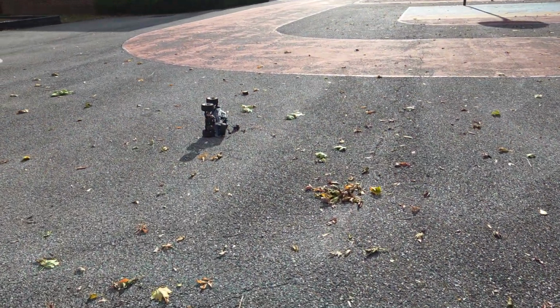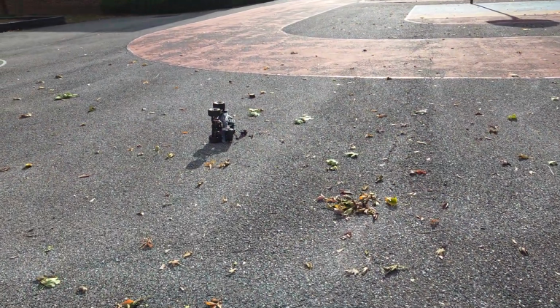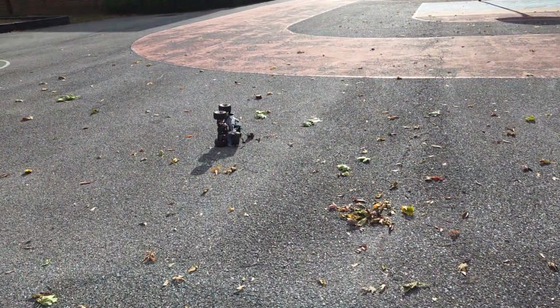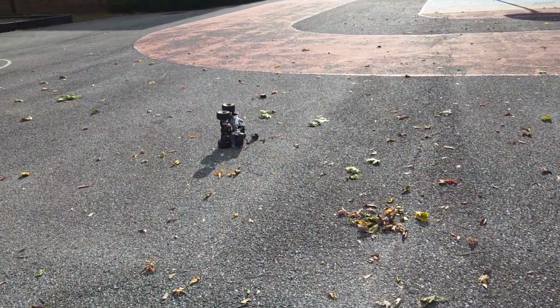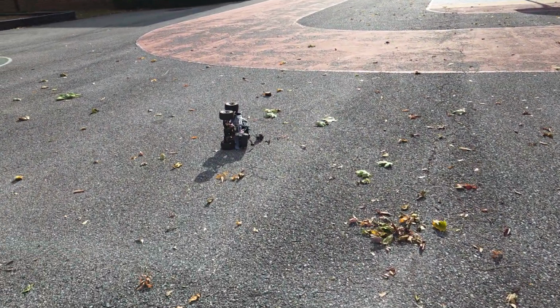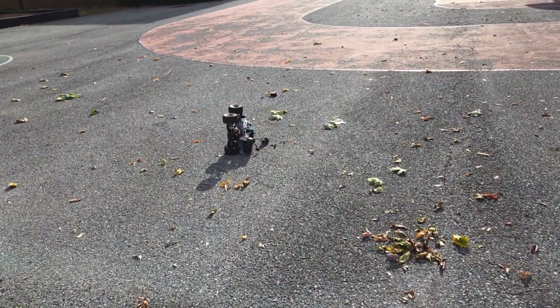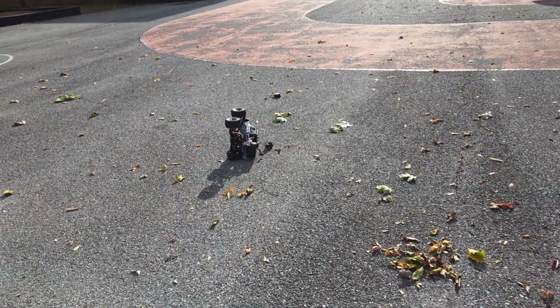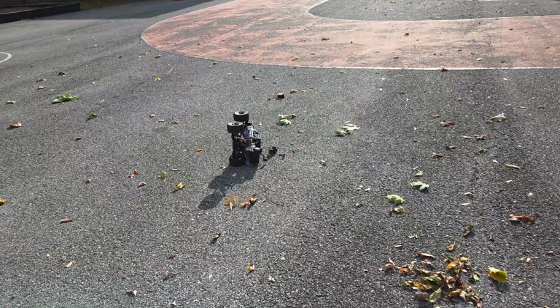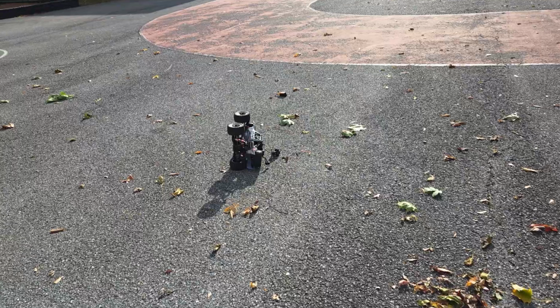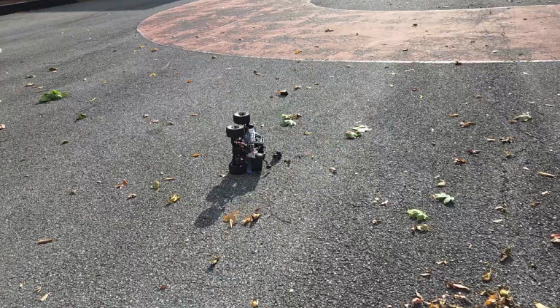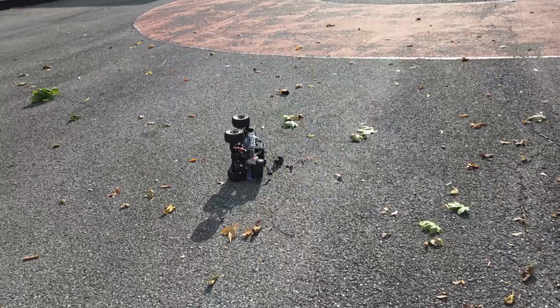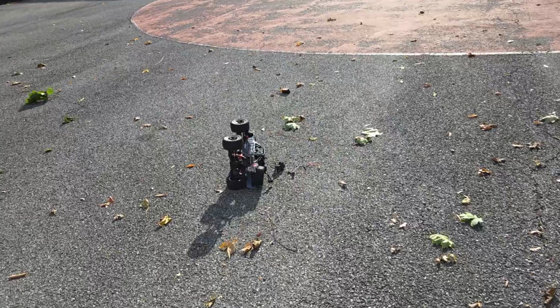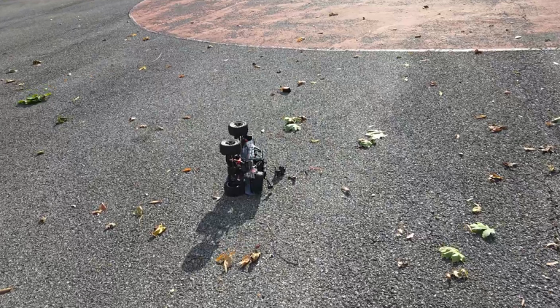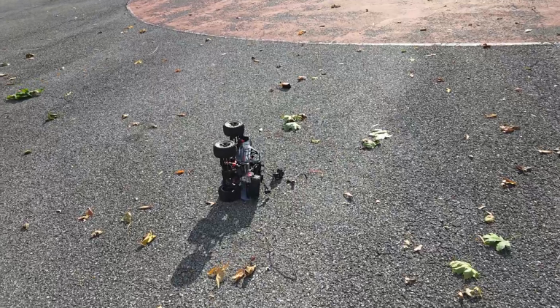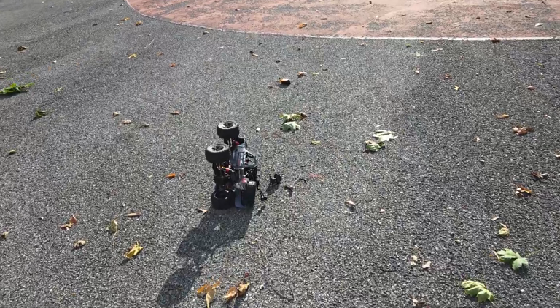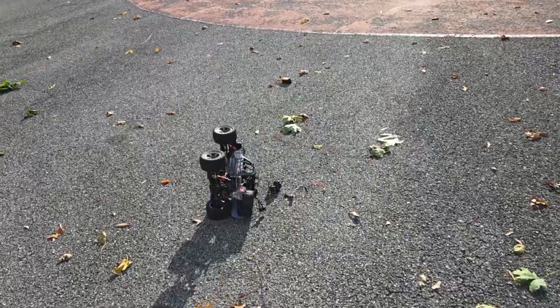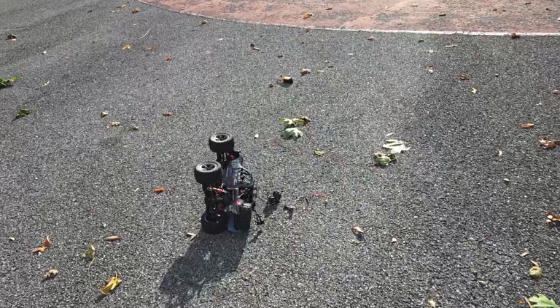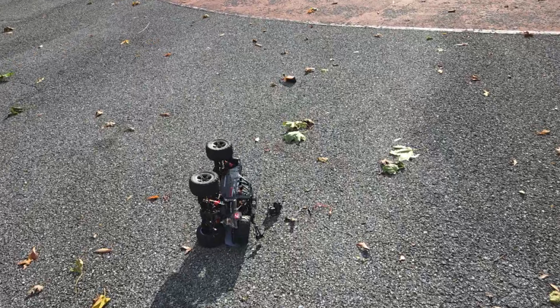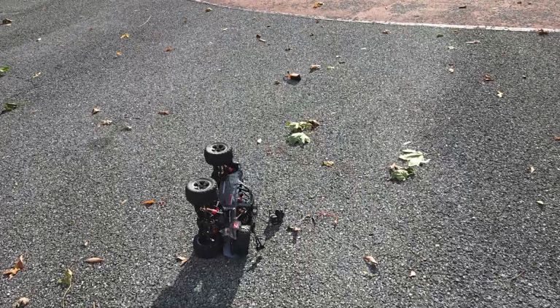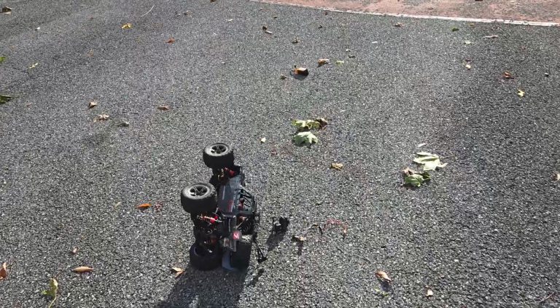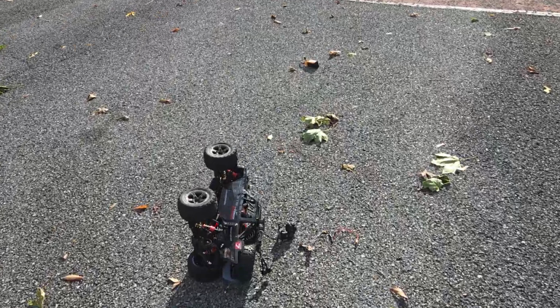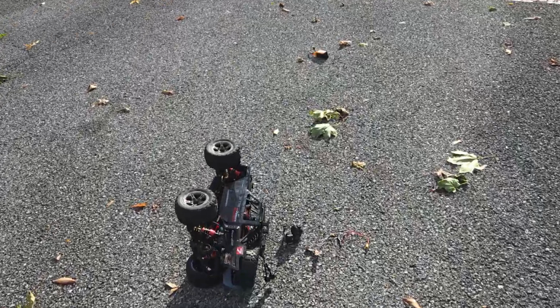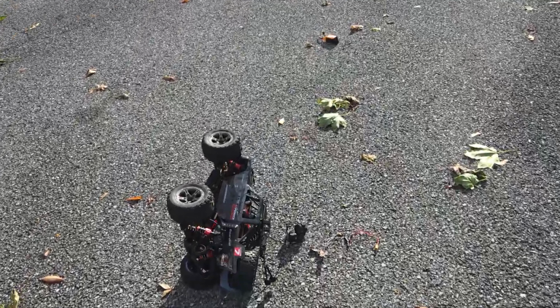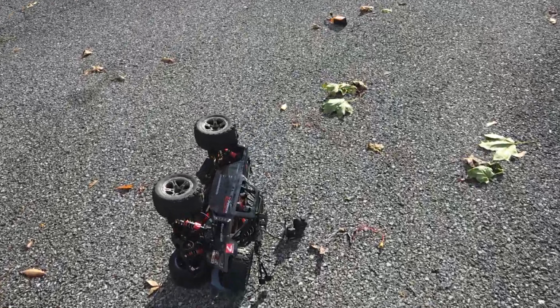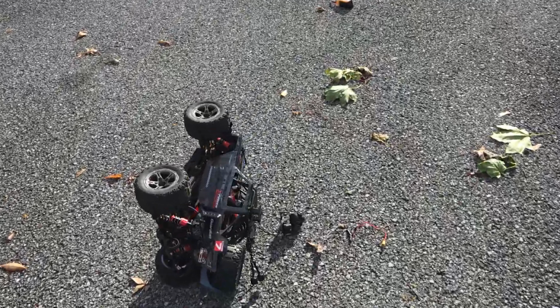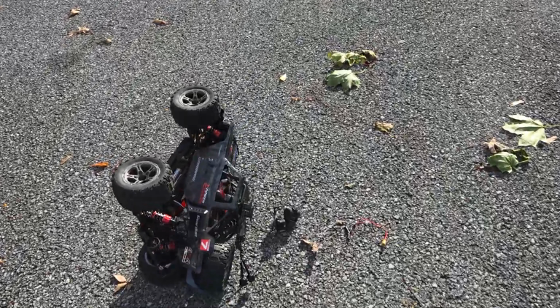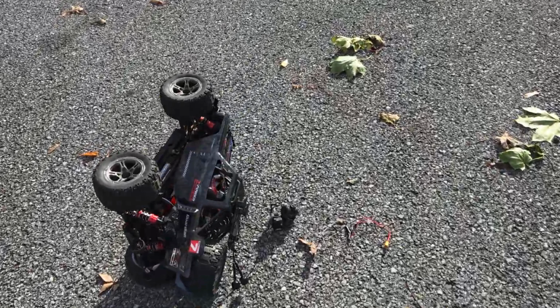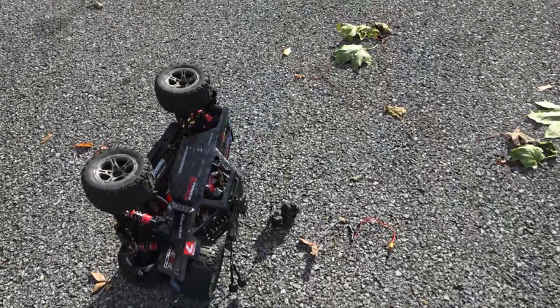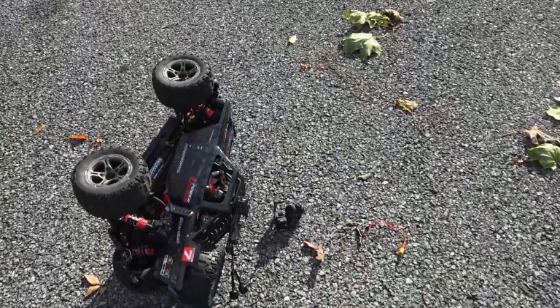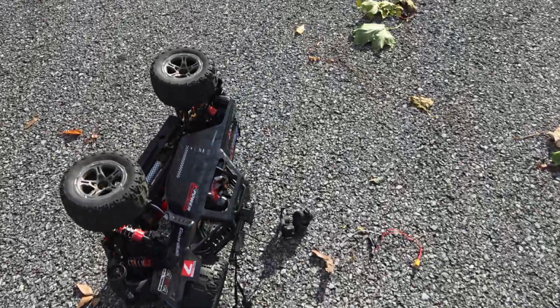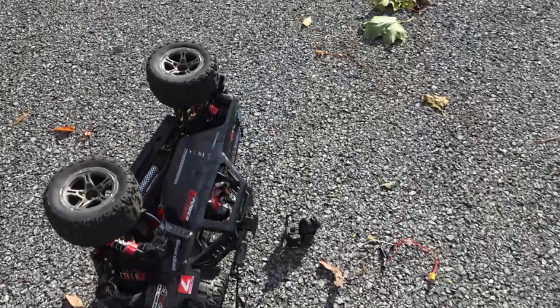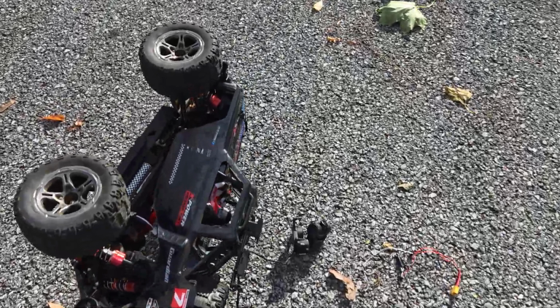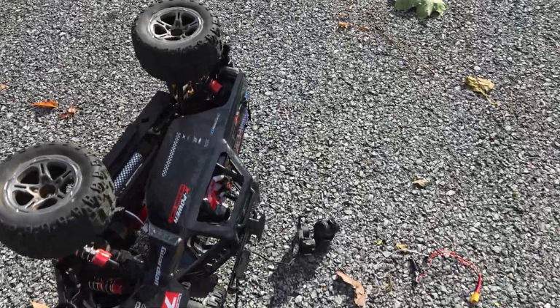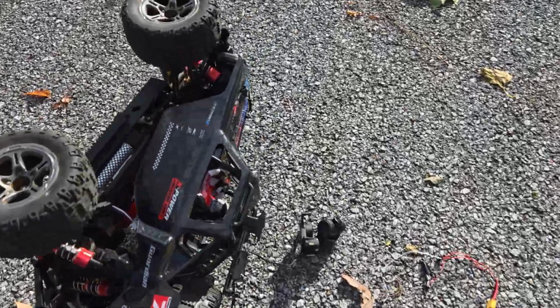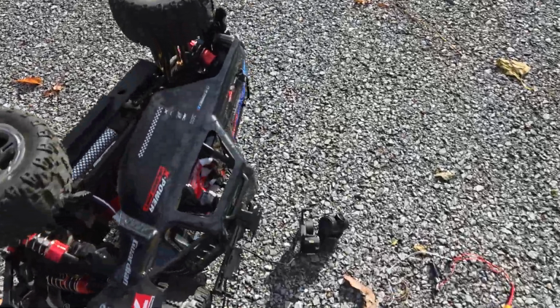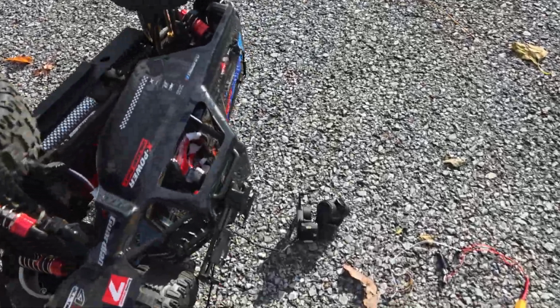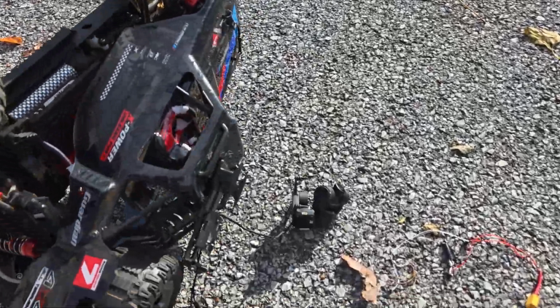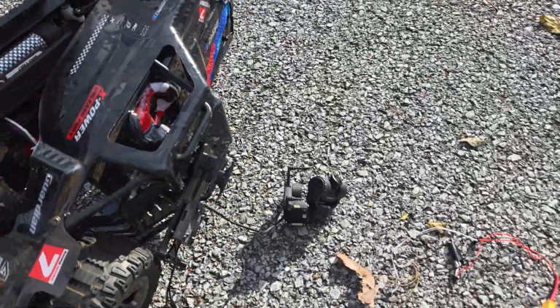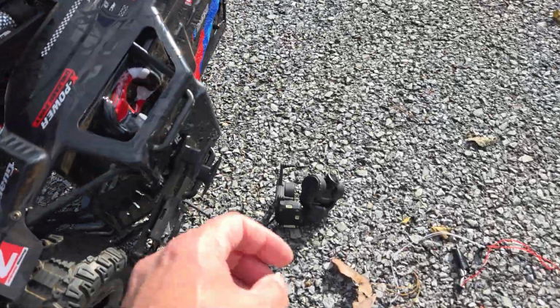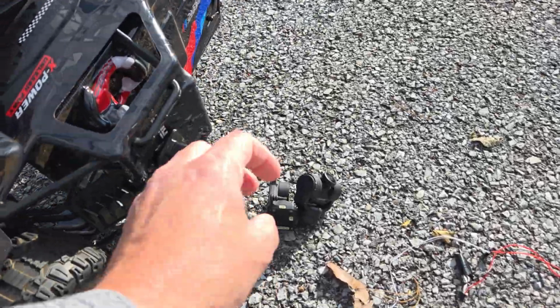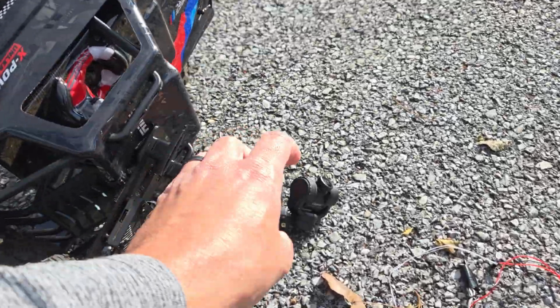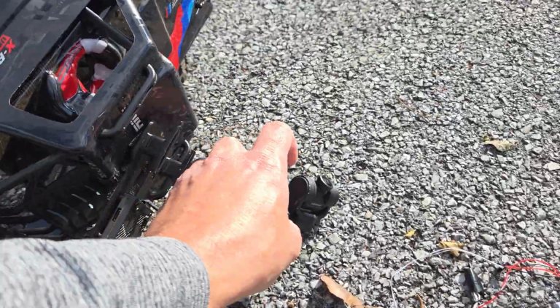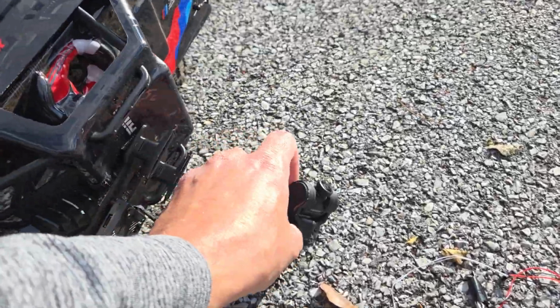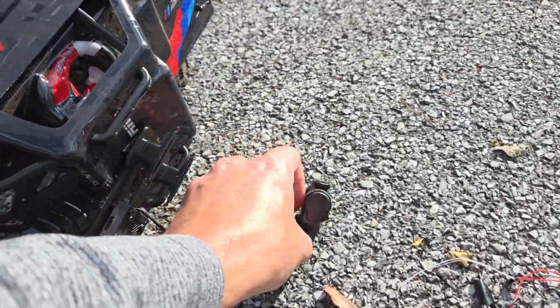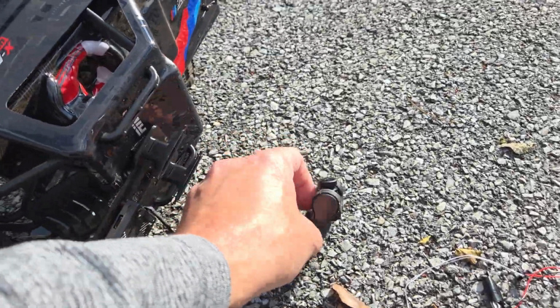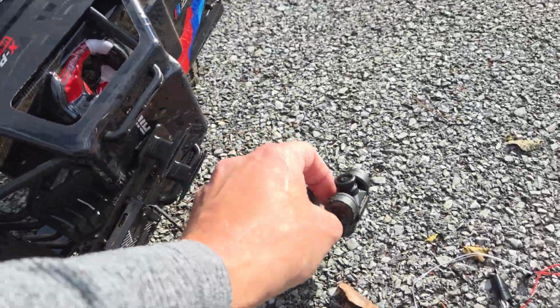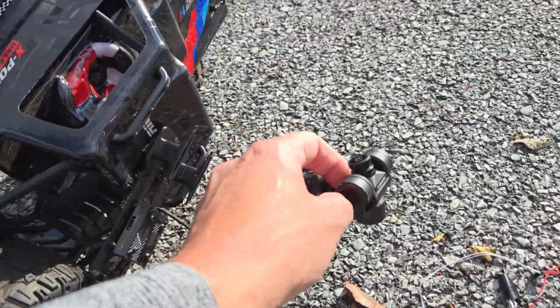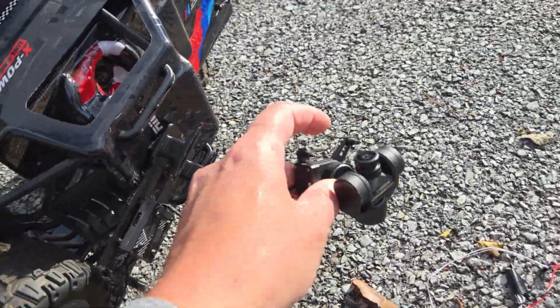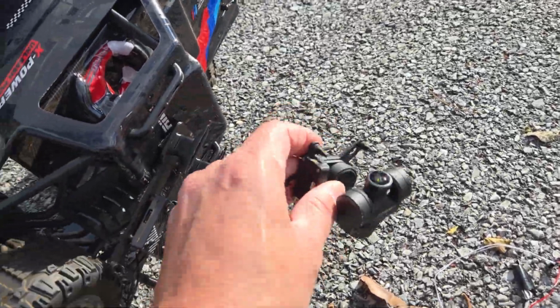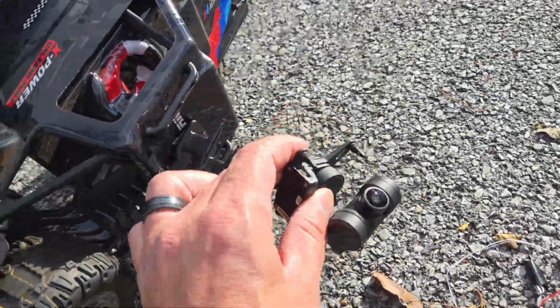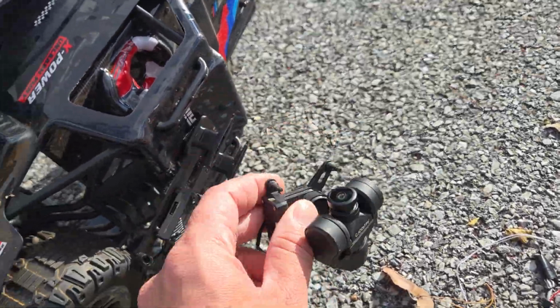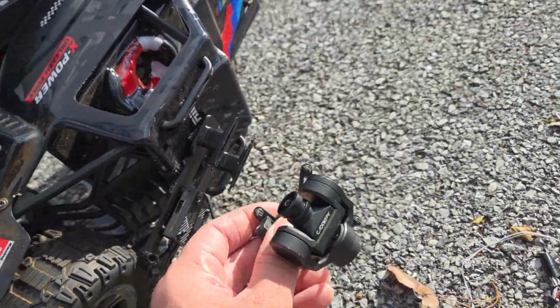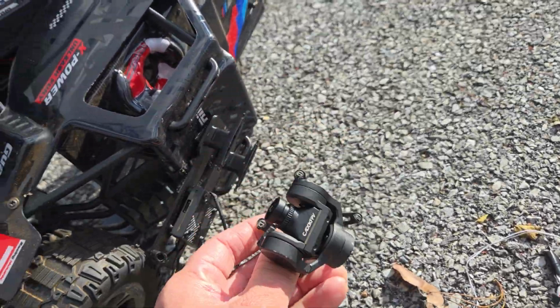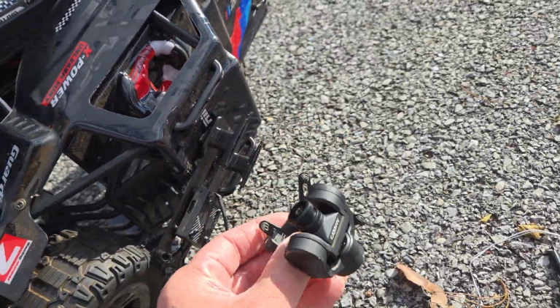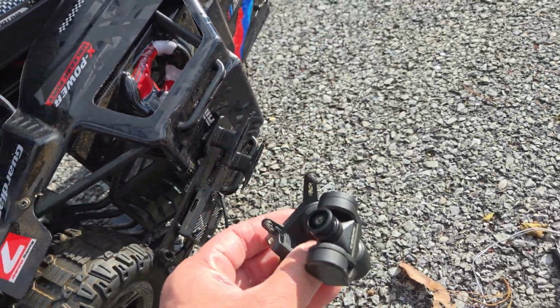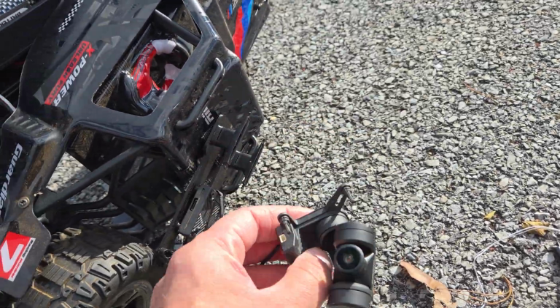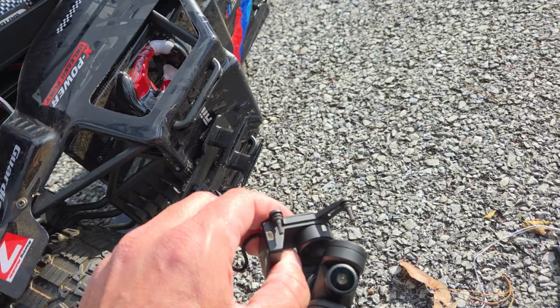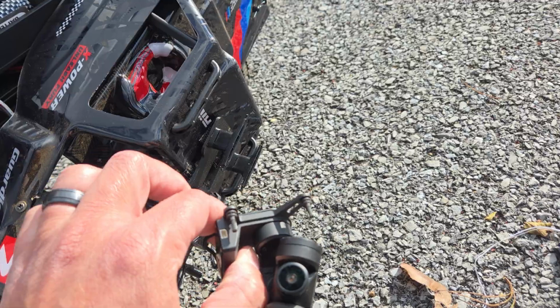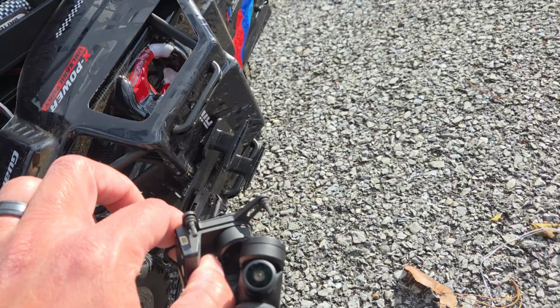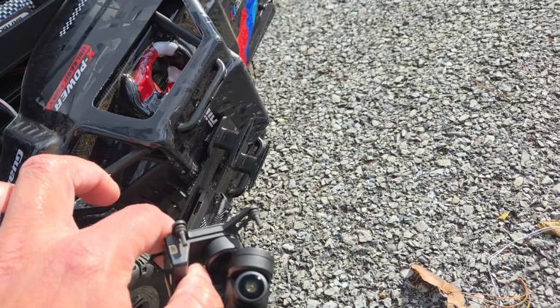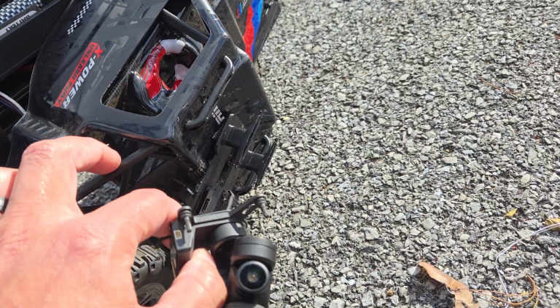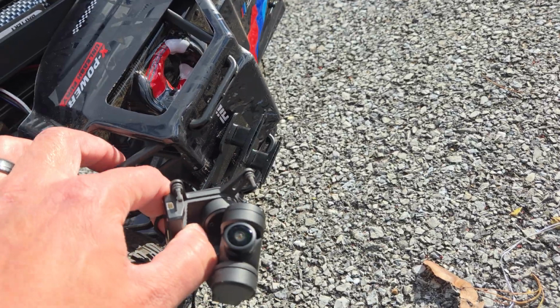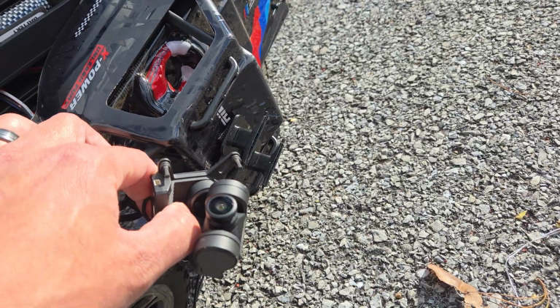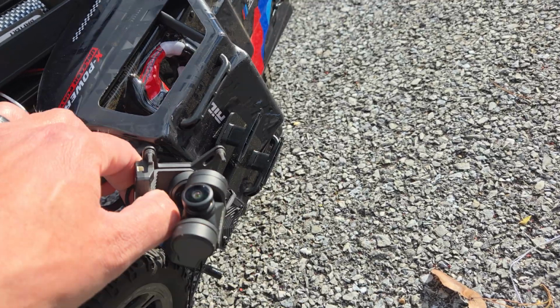All right, so that wasn't a good crash. I lost video feed, and I can see the gimbal got ripped straight off the top of this.